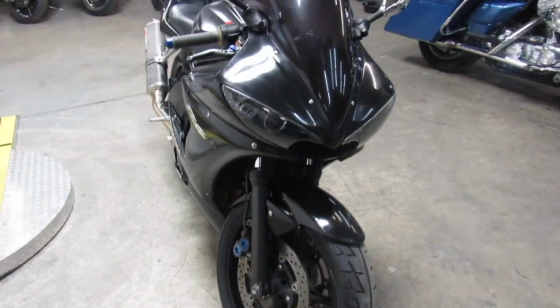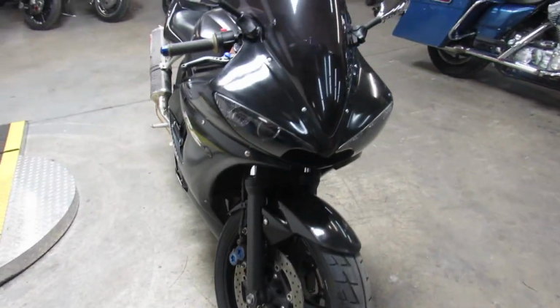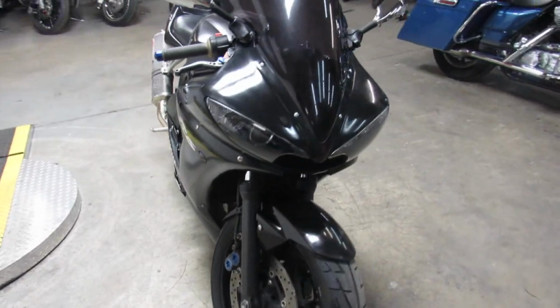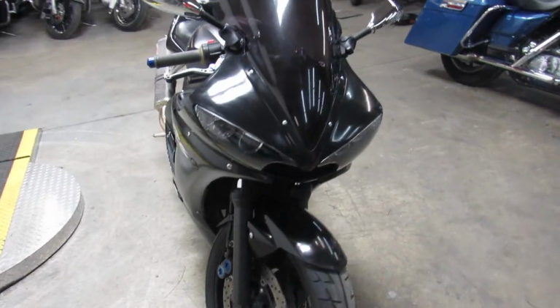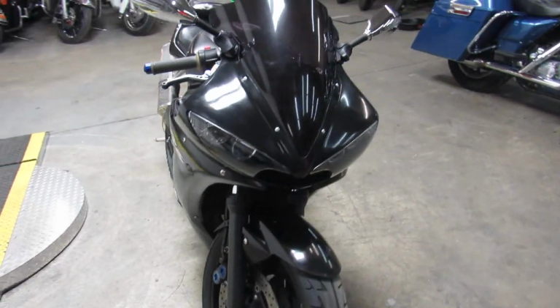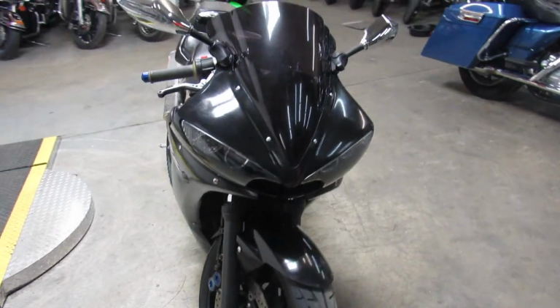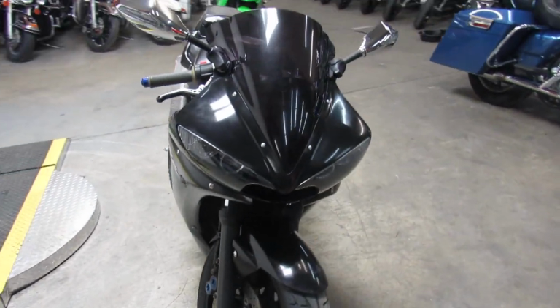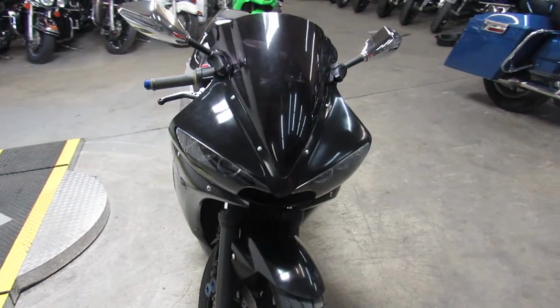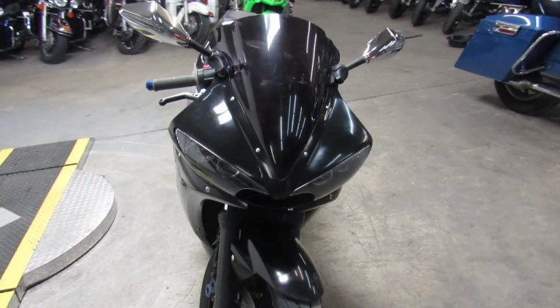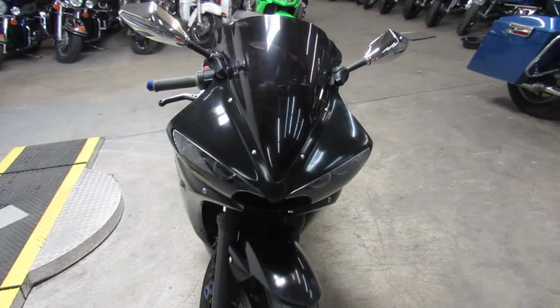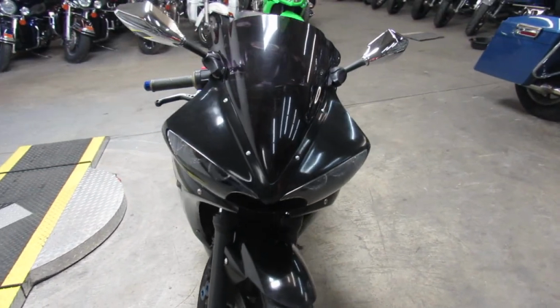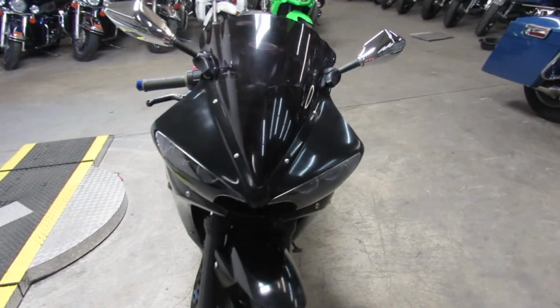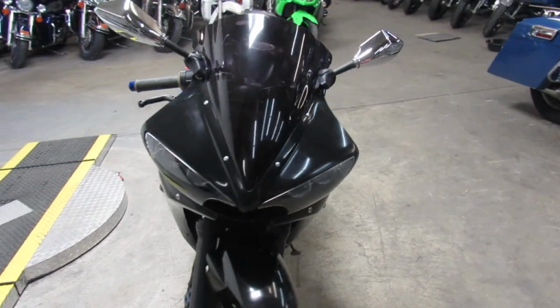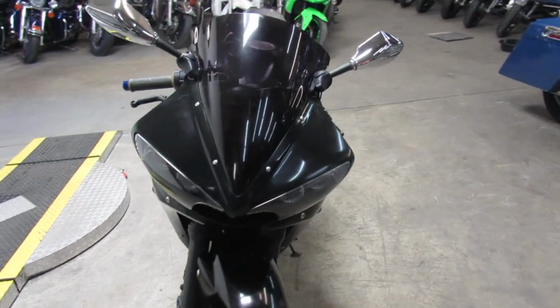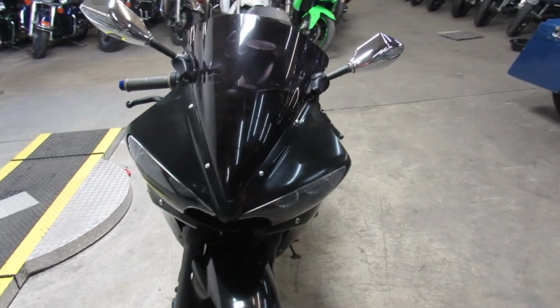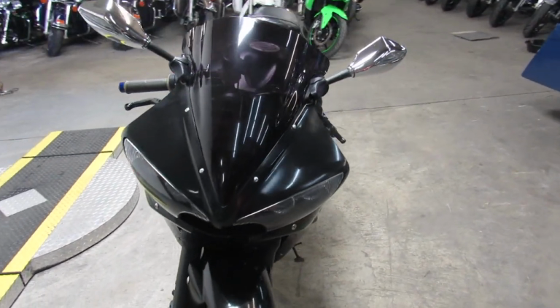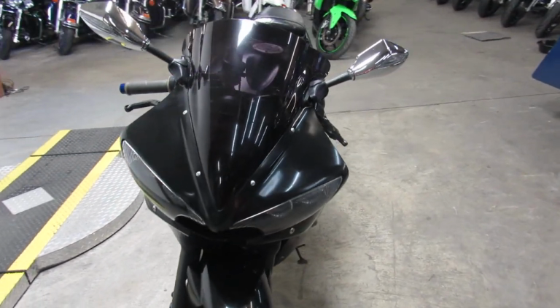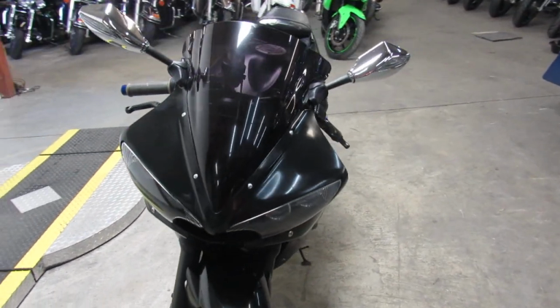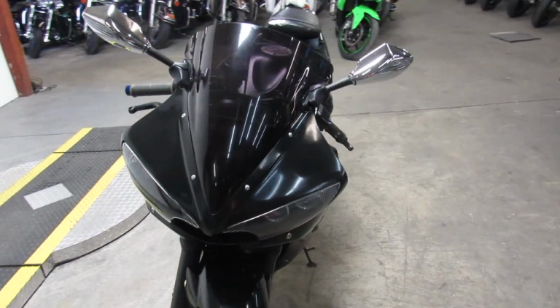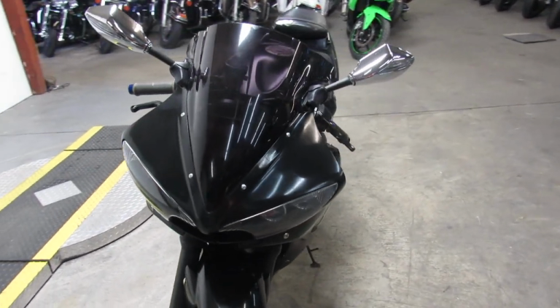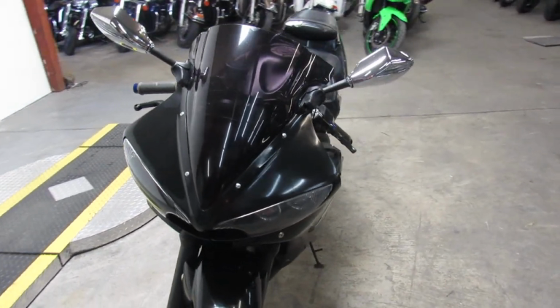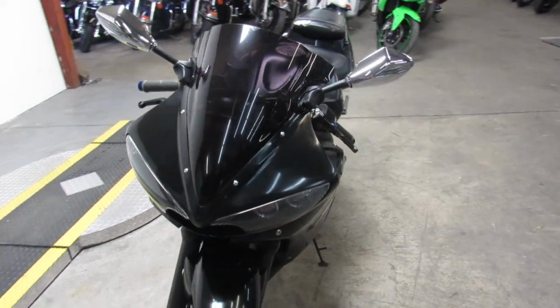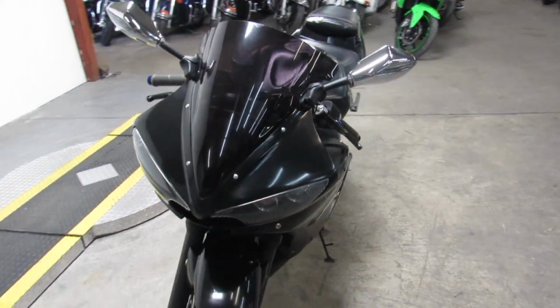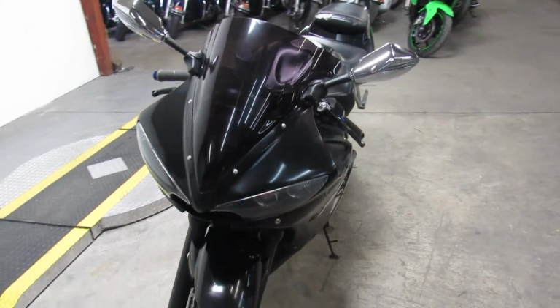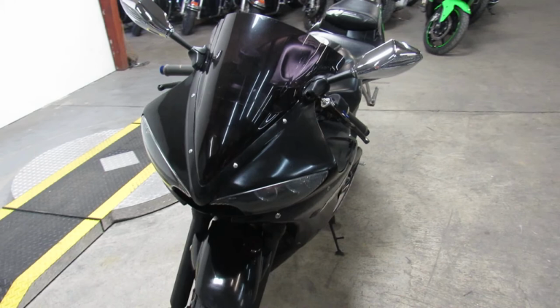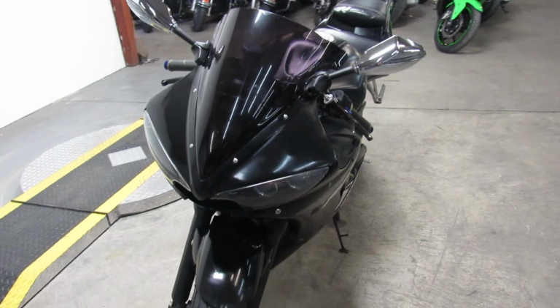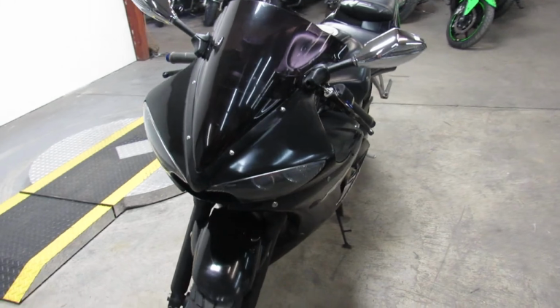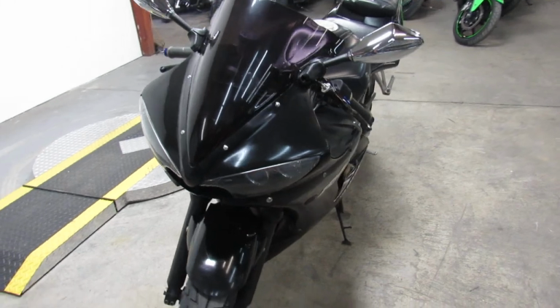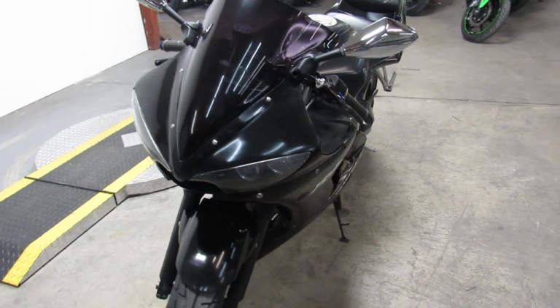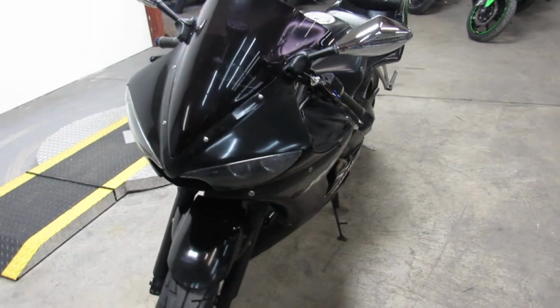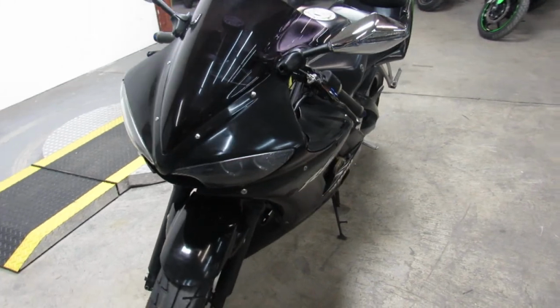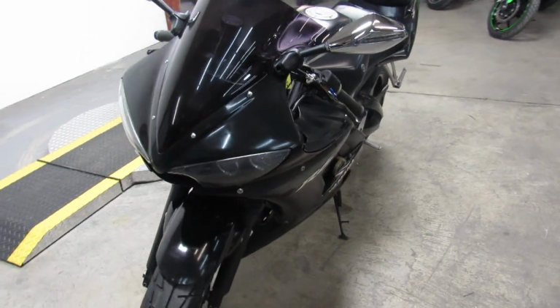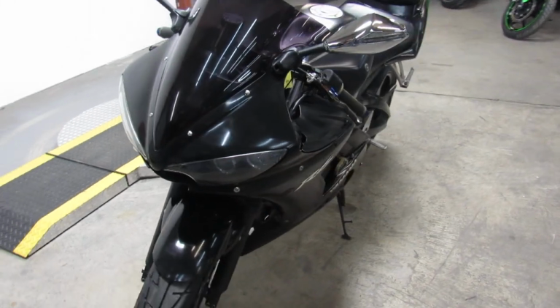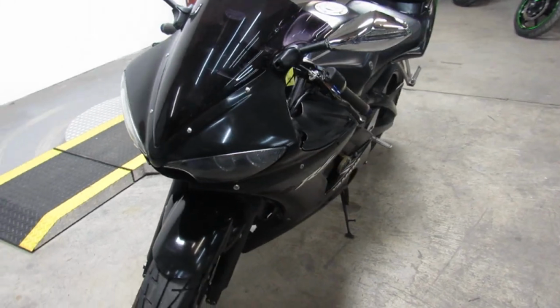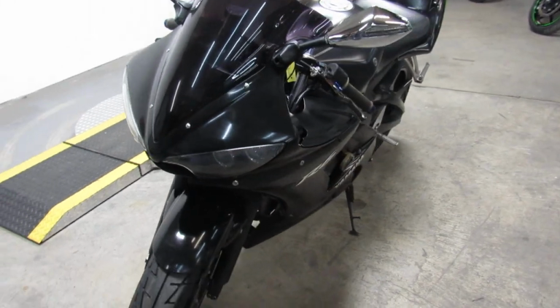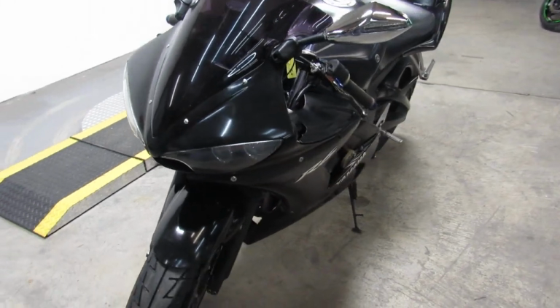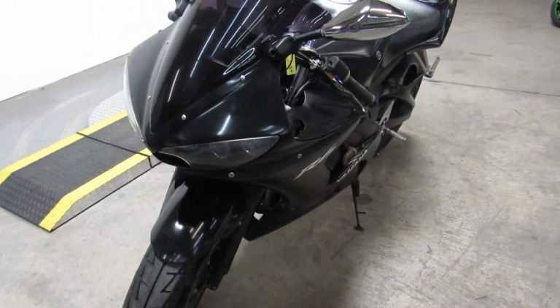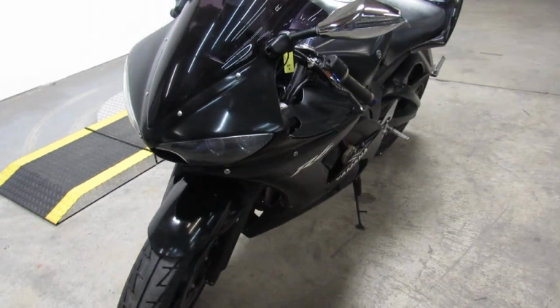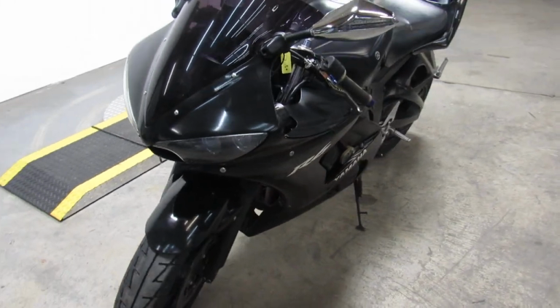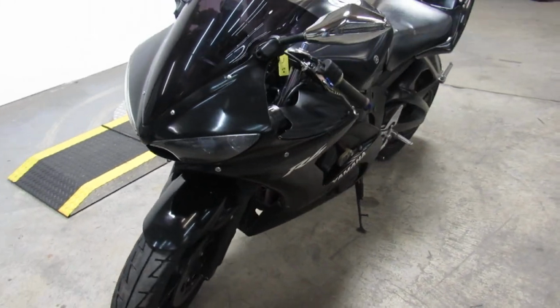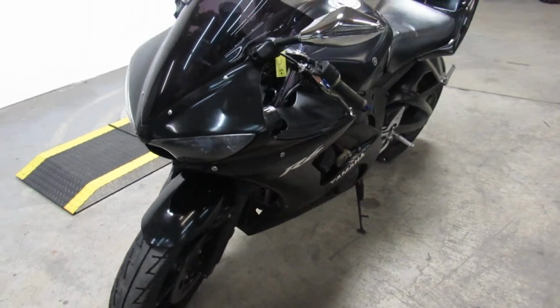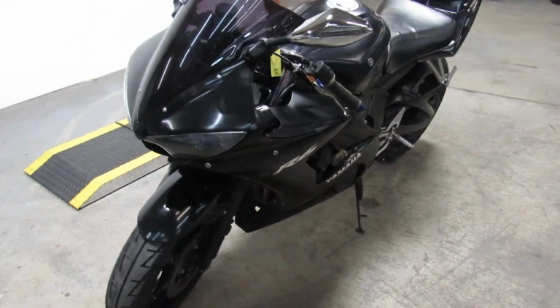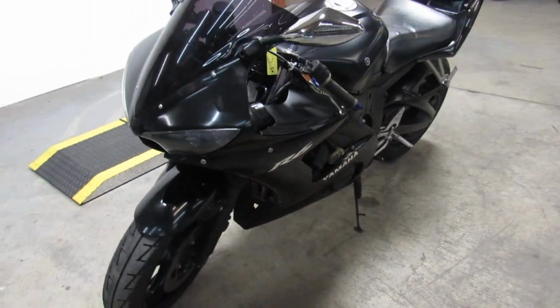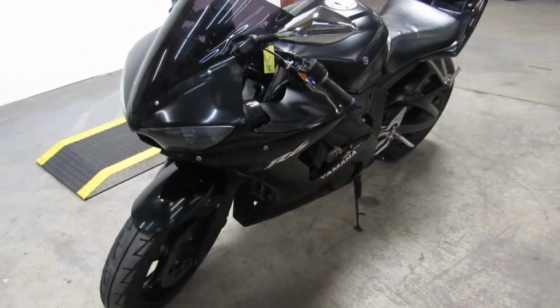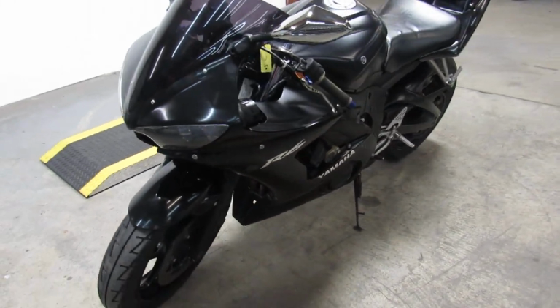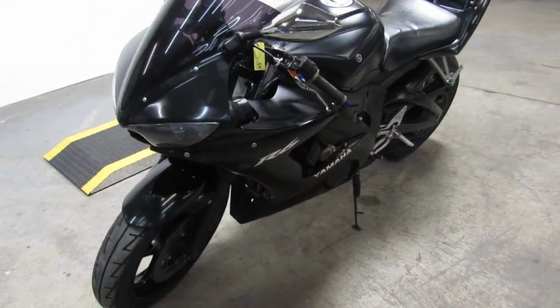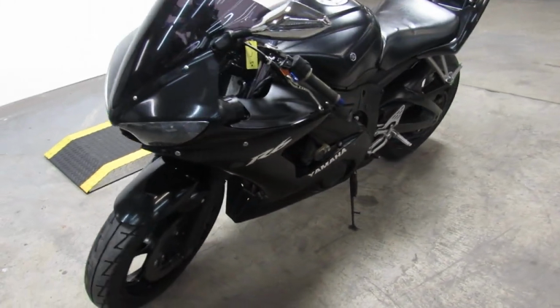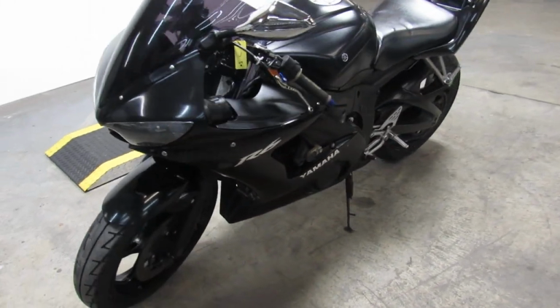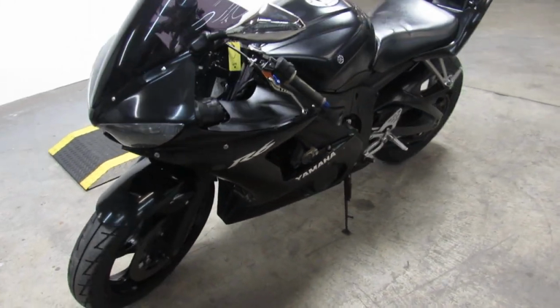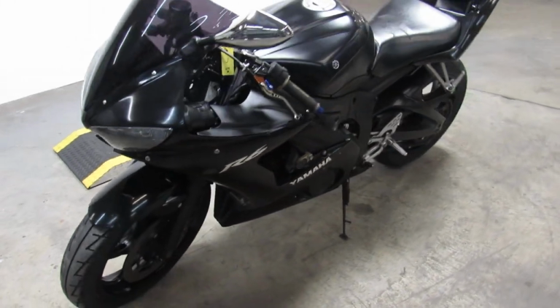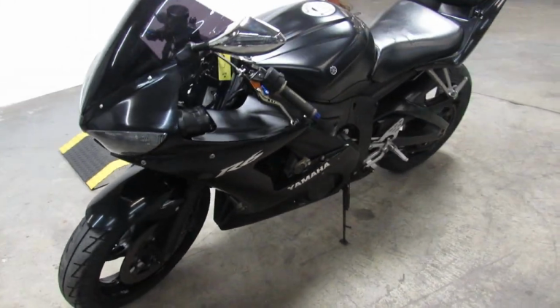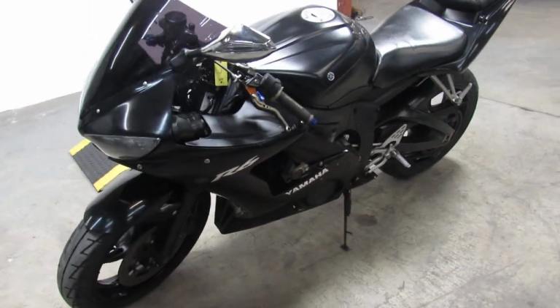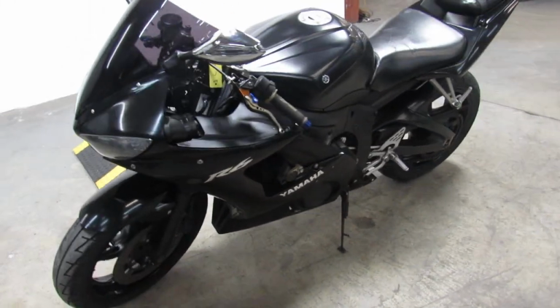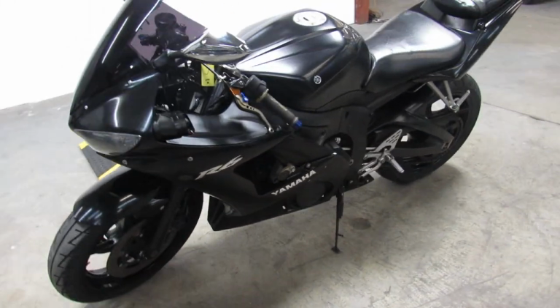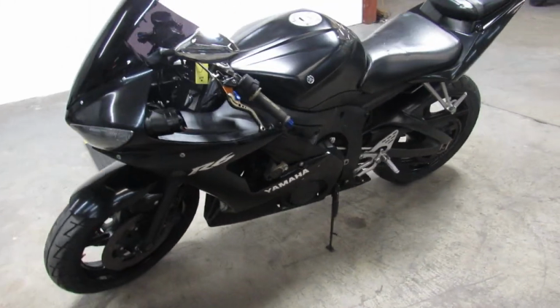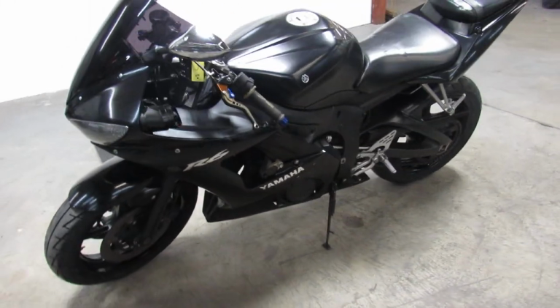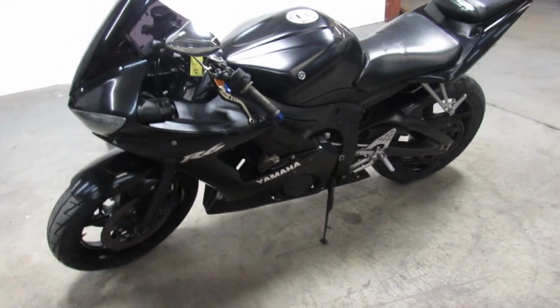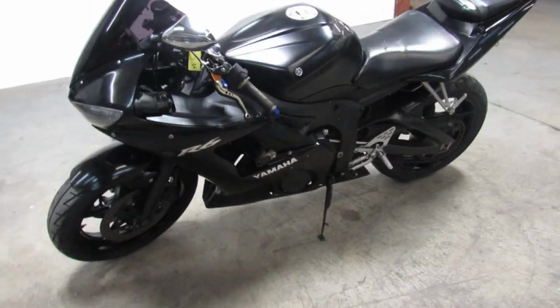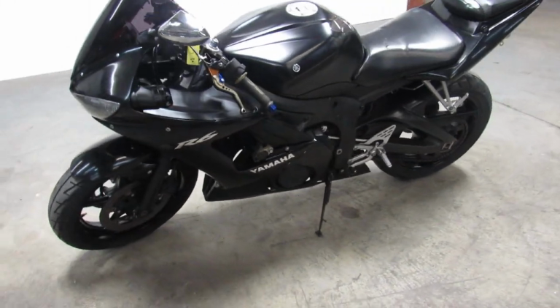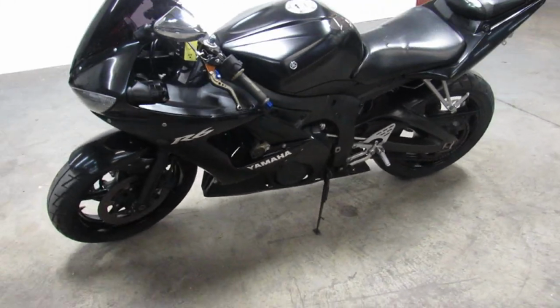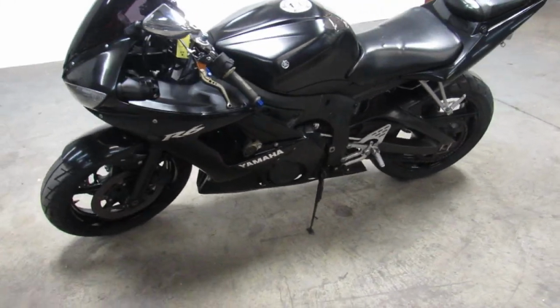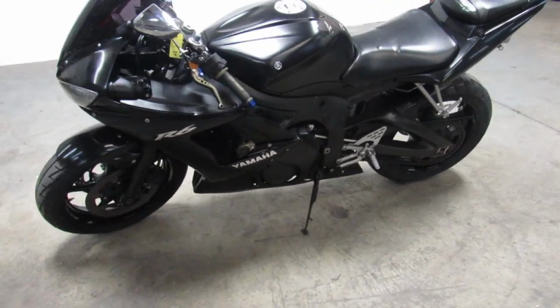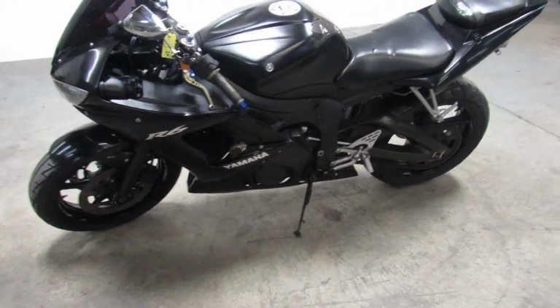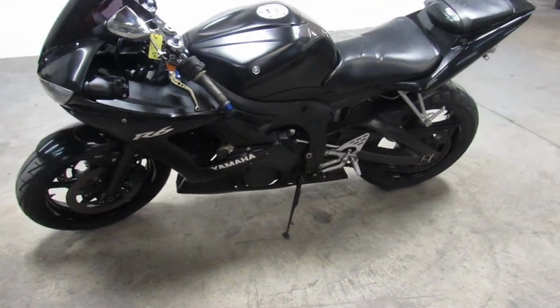We got over 600 bikes. We can help out with nationwide financing, nationwide shipping. Call today and you can ride today. ApprovalPowerSports.com.